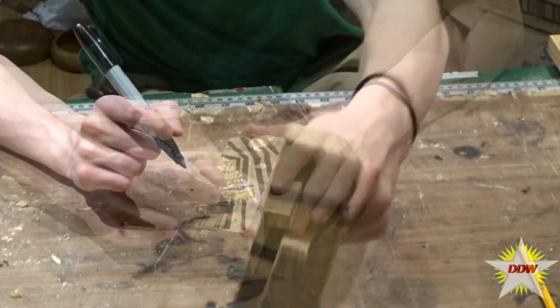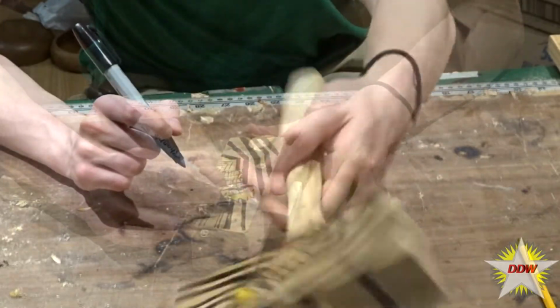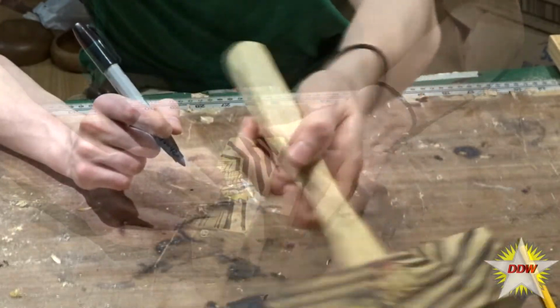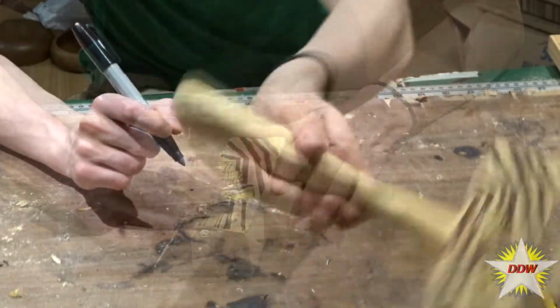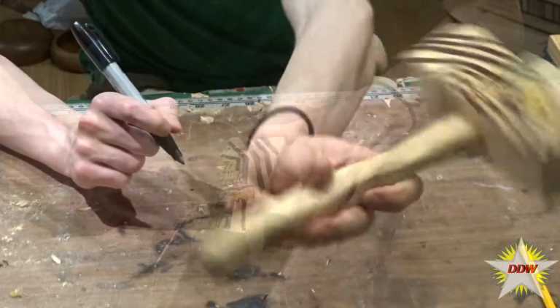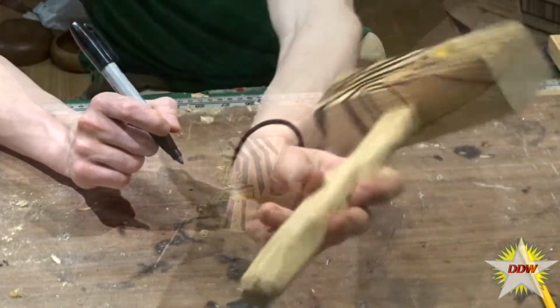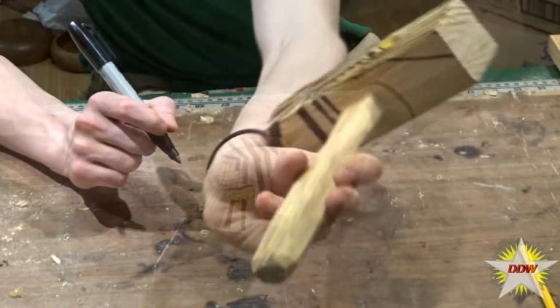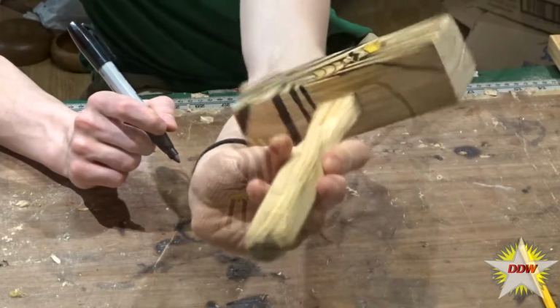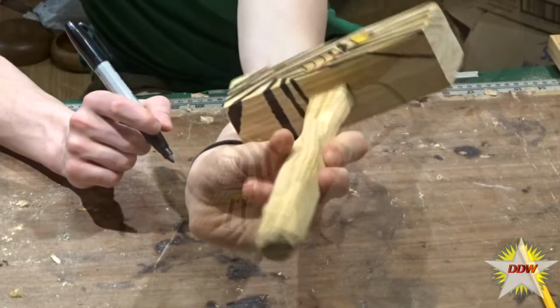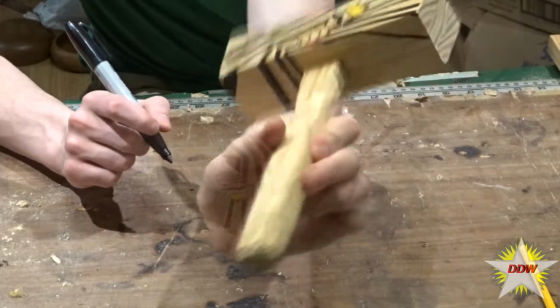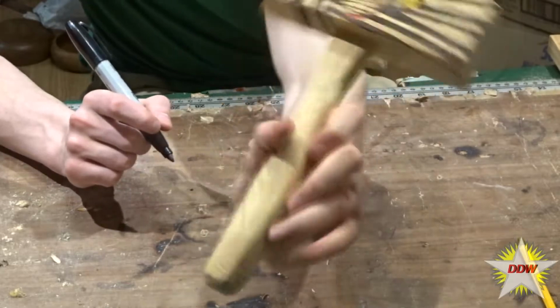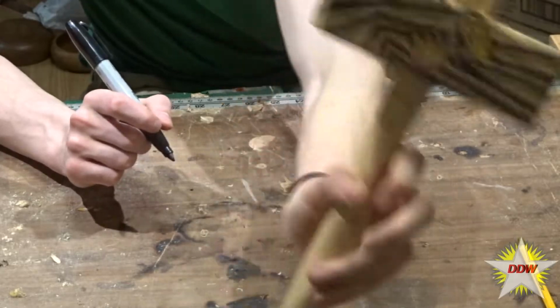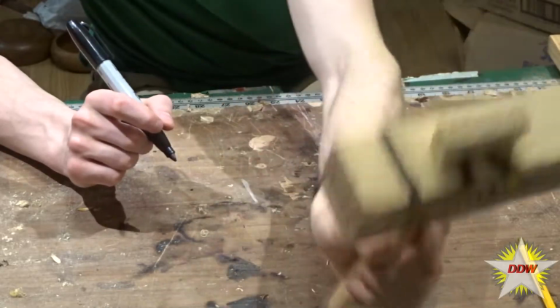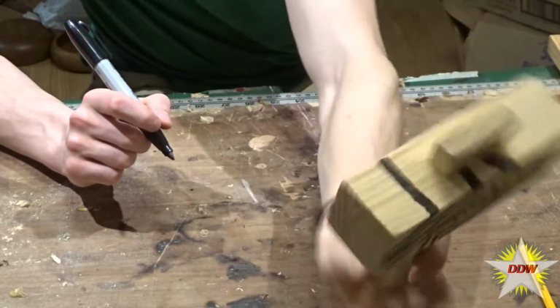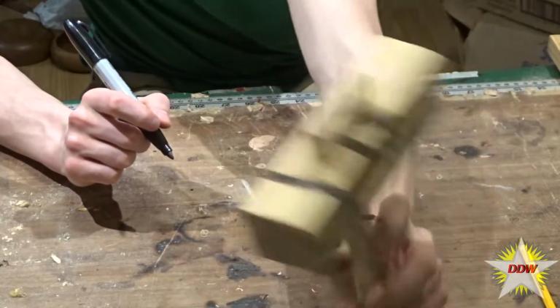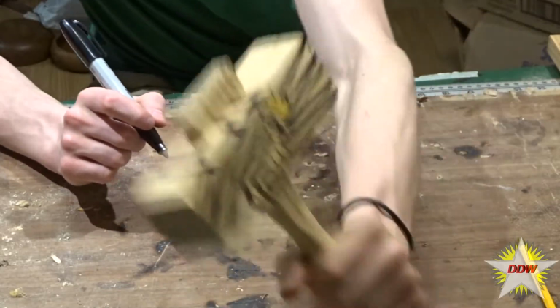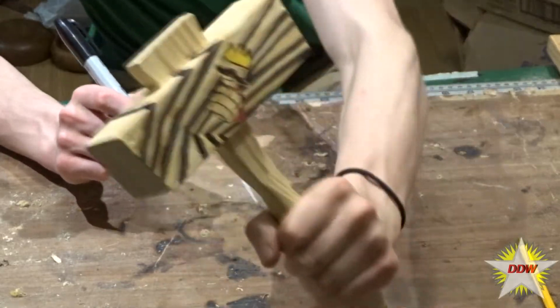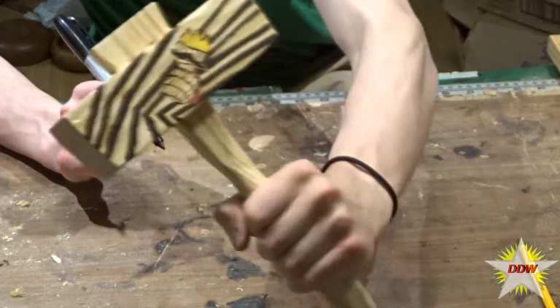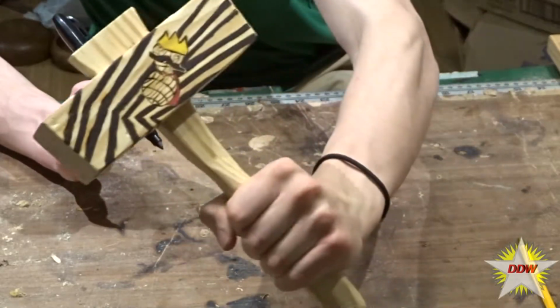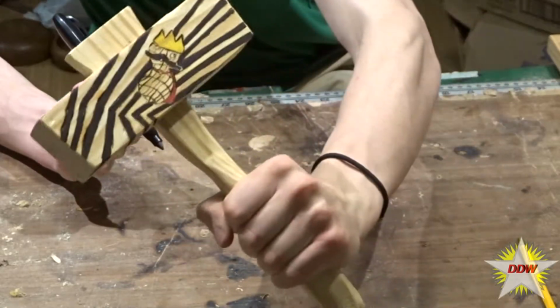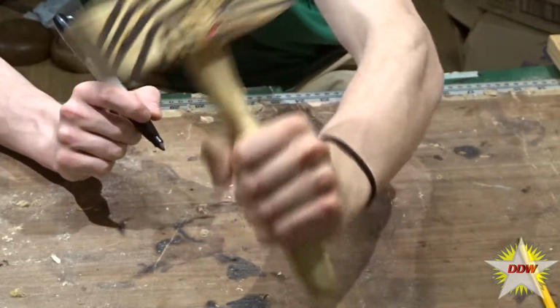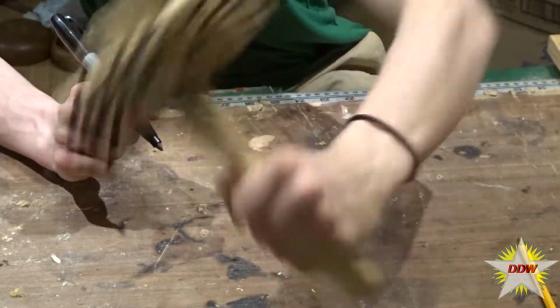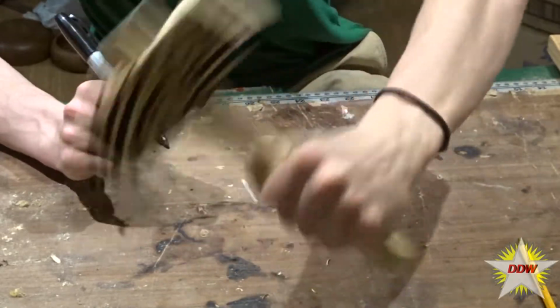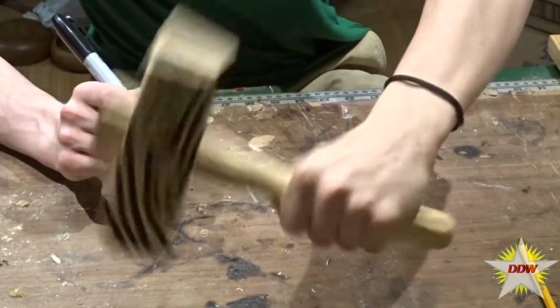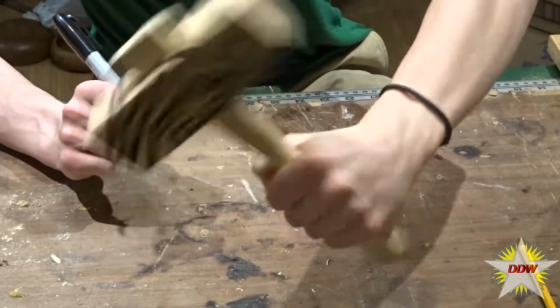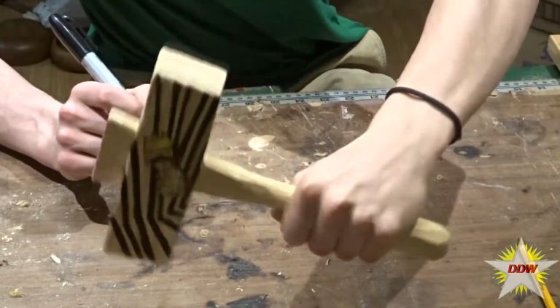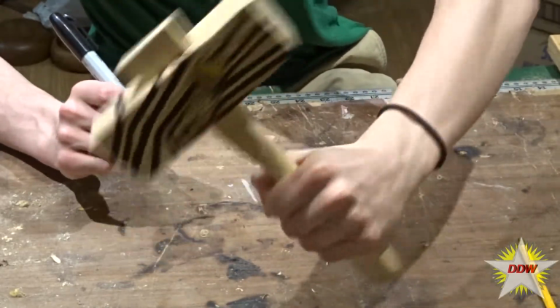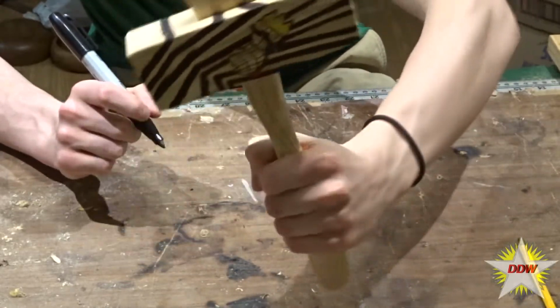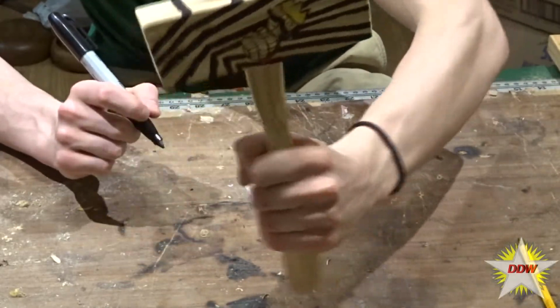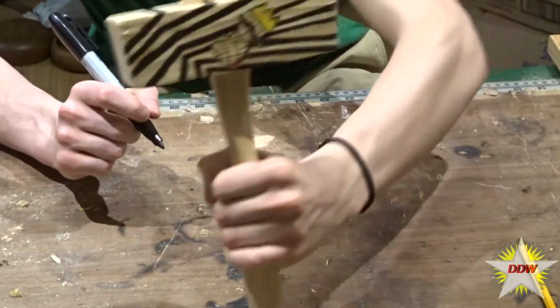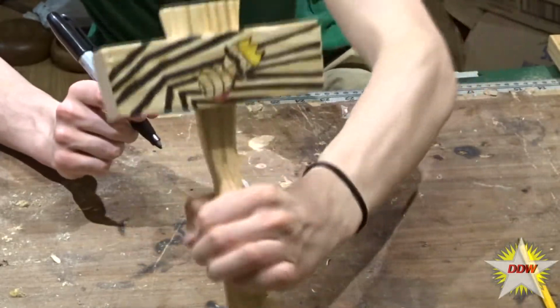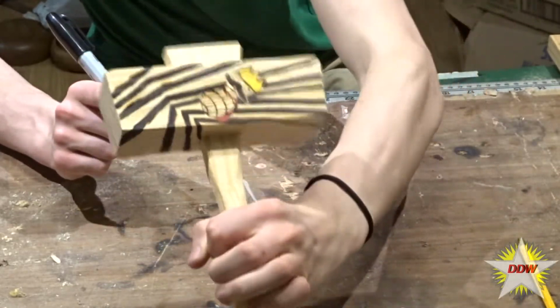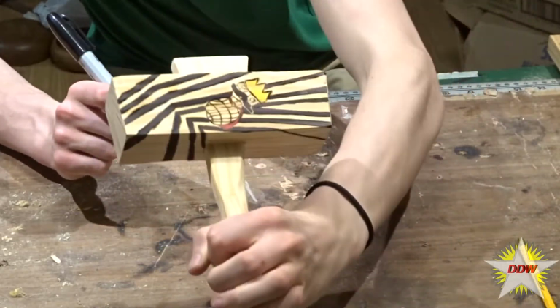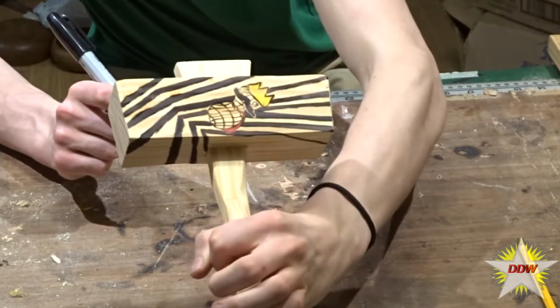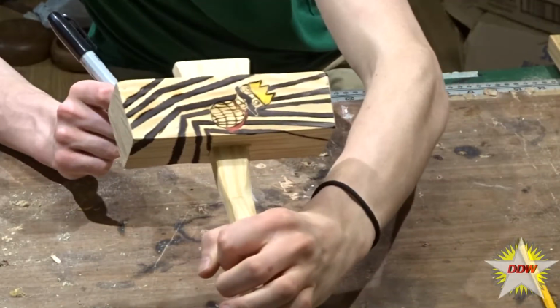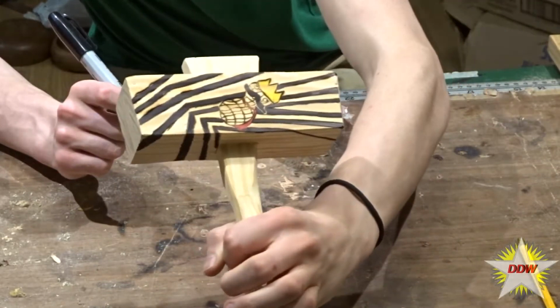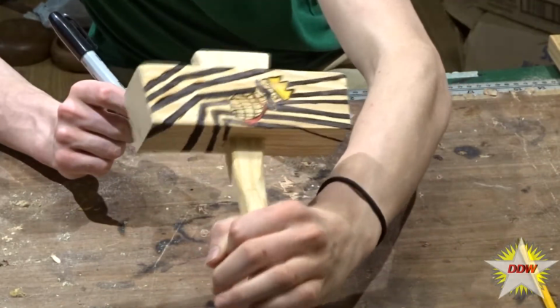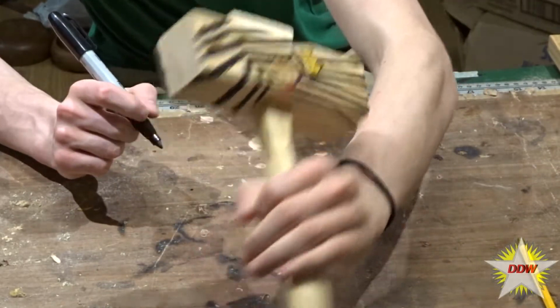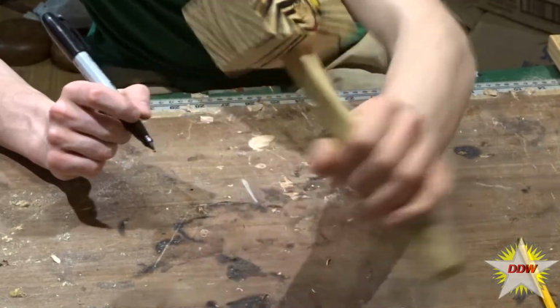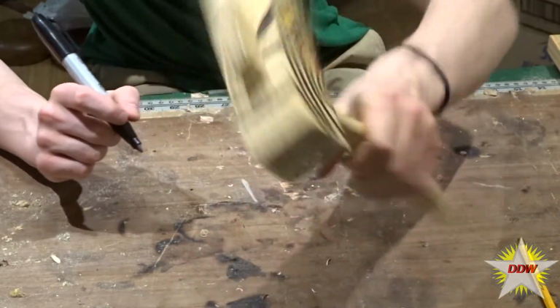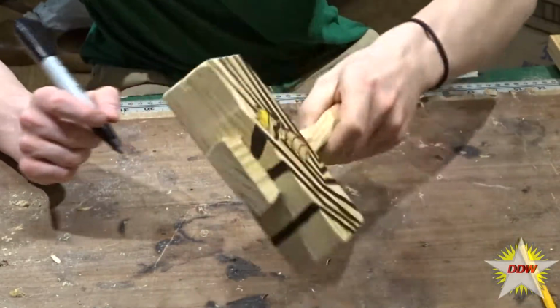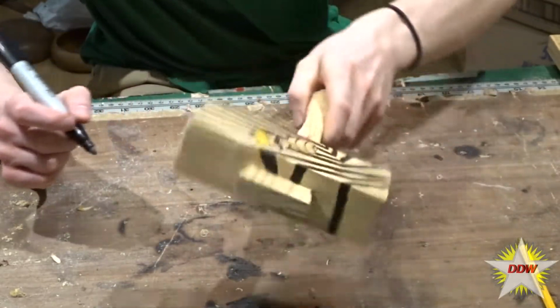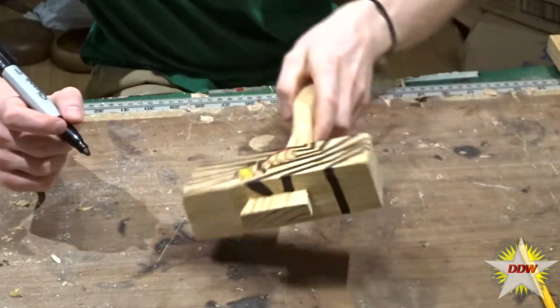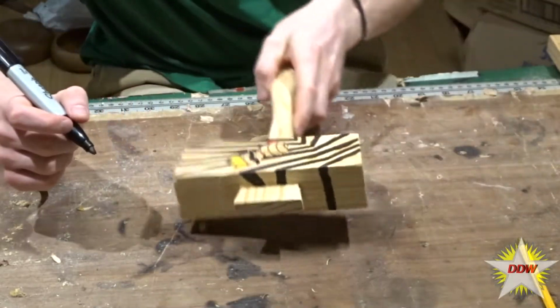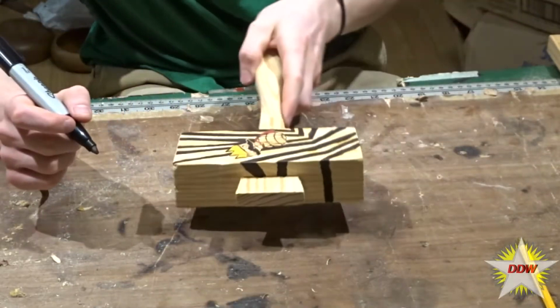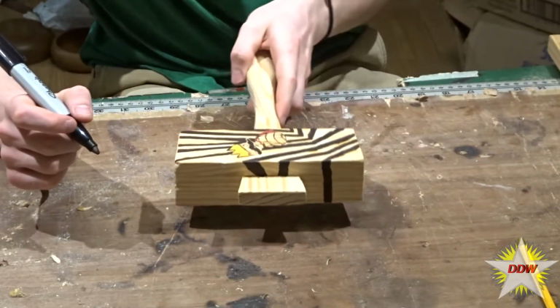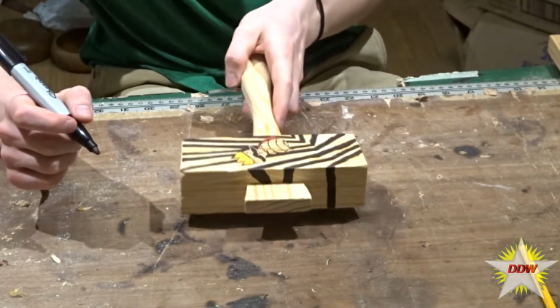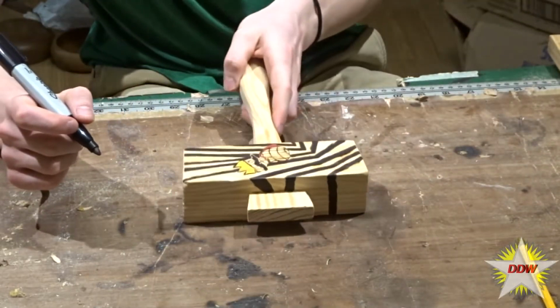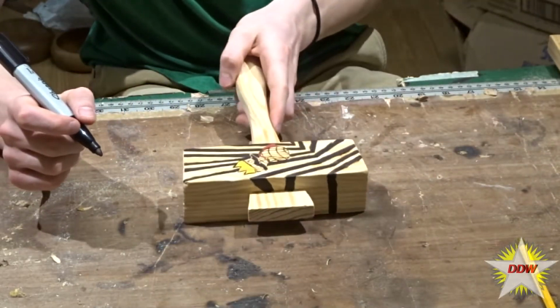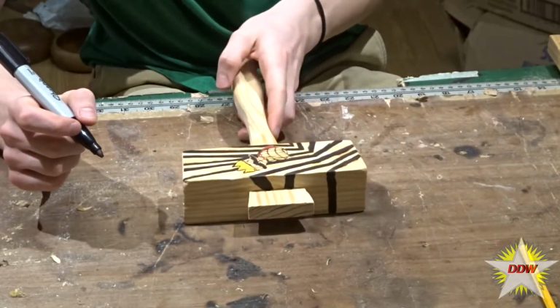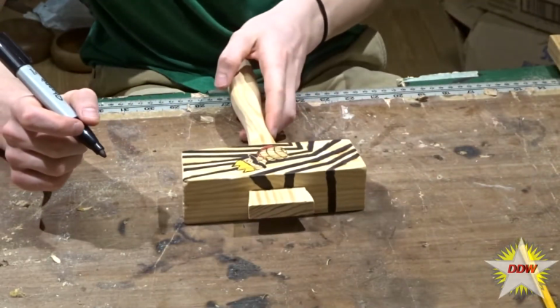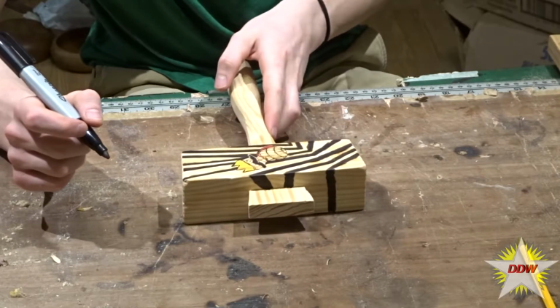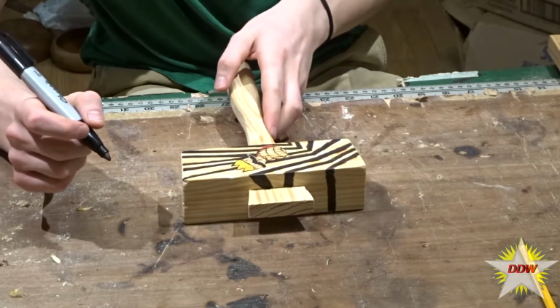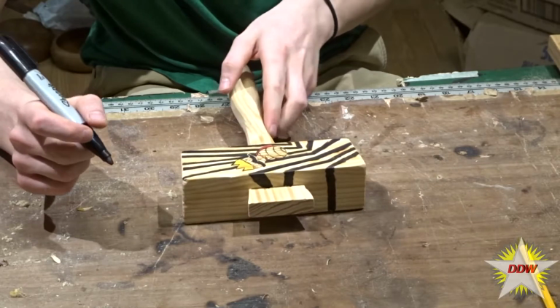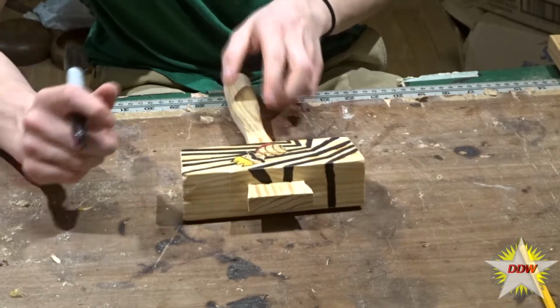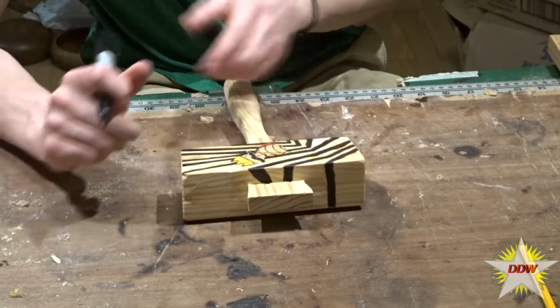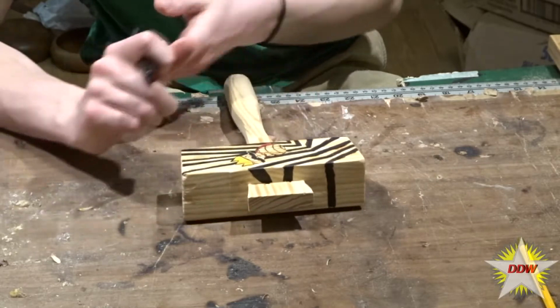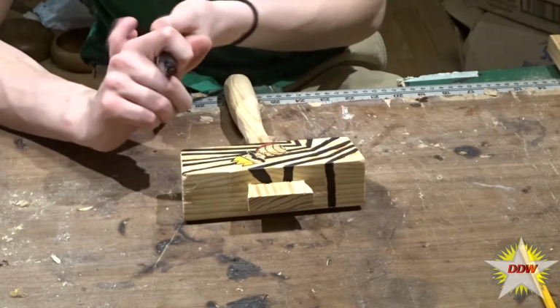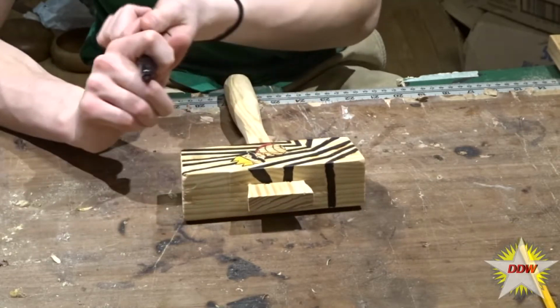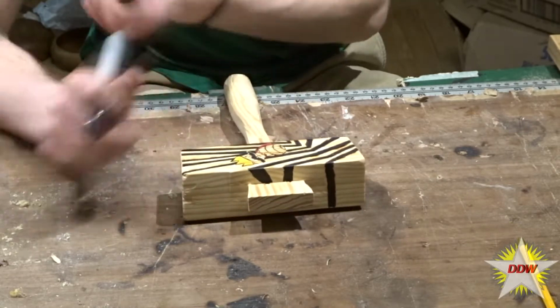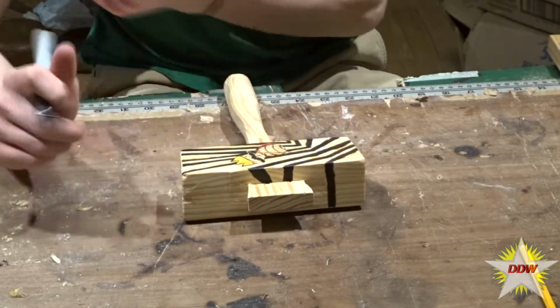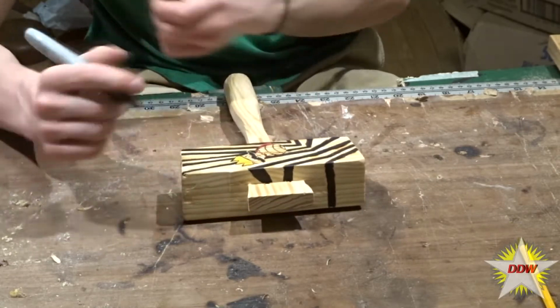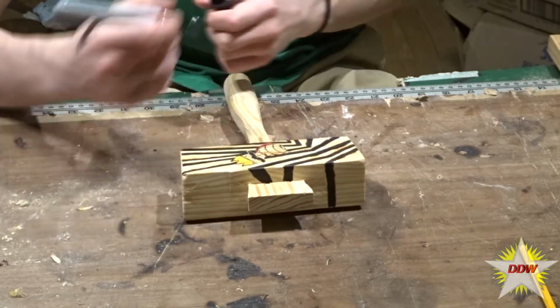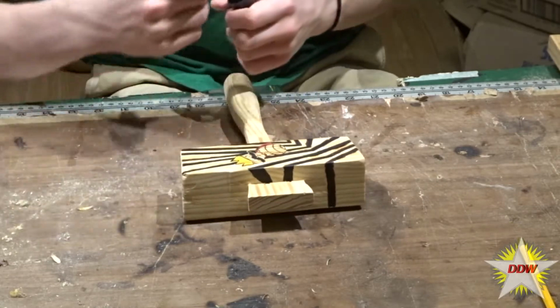And if you want to put the mustache peanut on your woodworking tools, that's what you need to do right there.